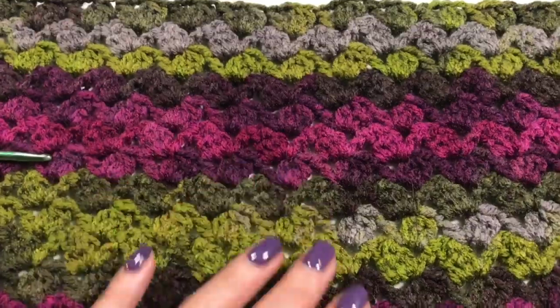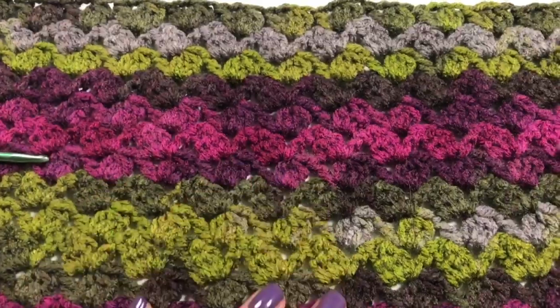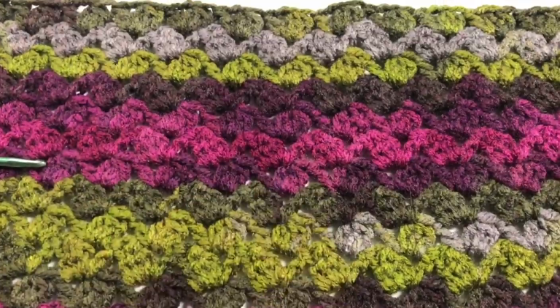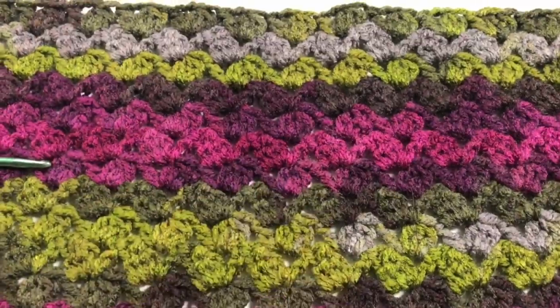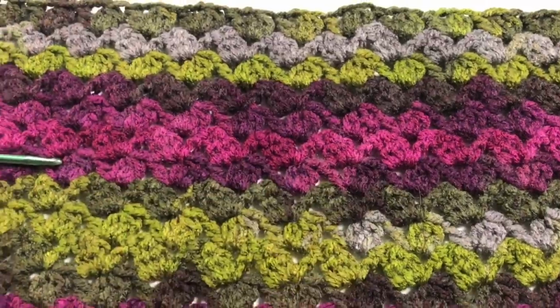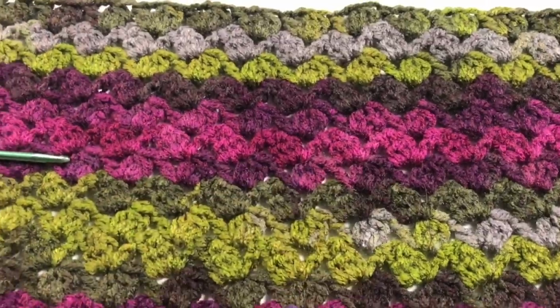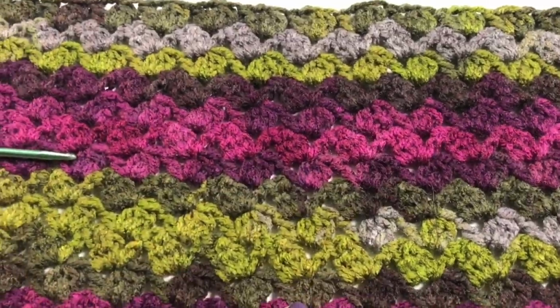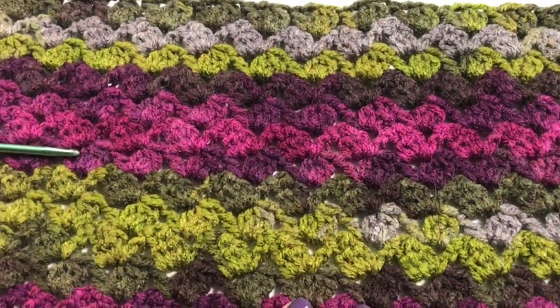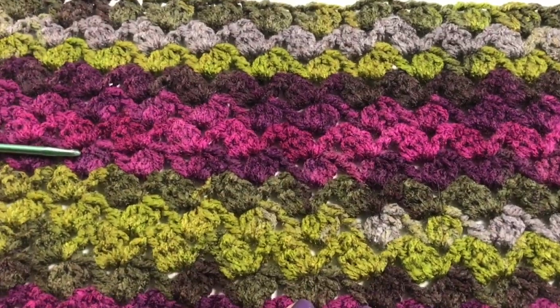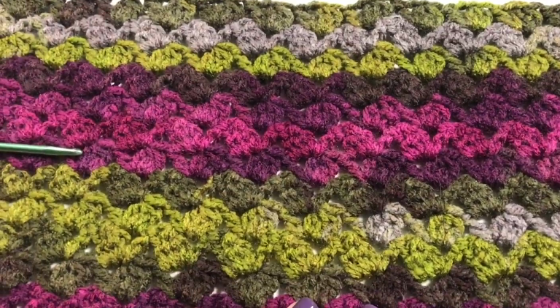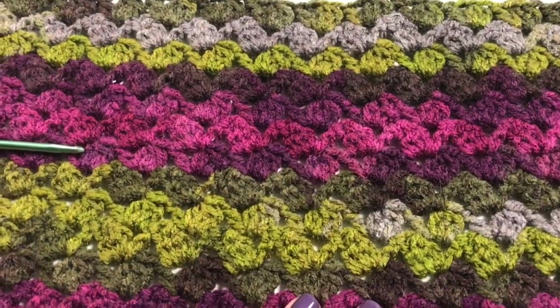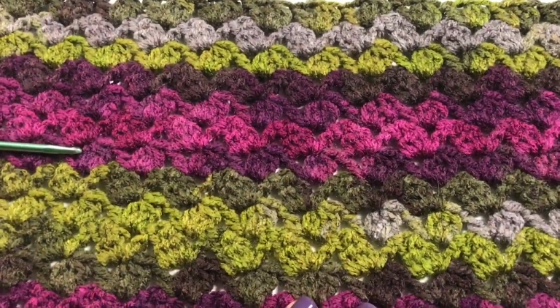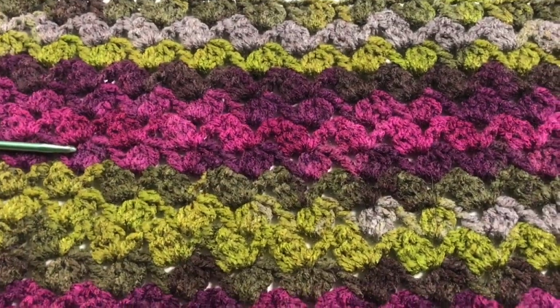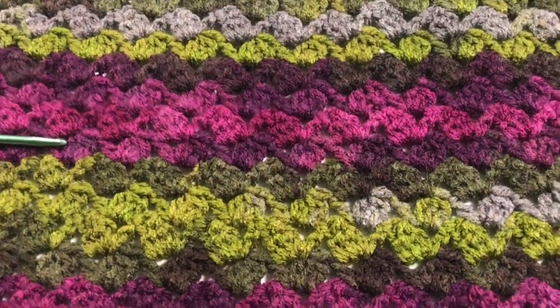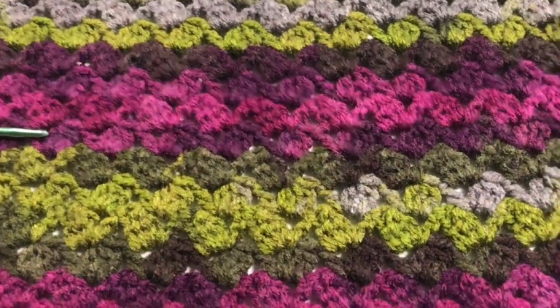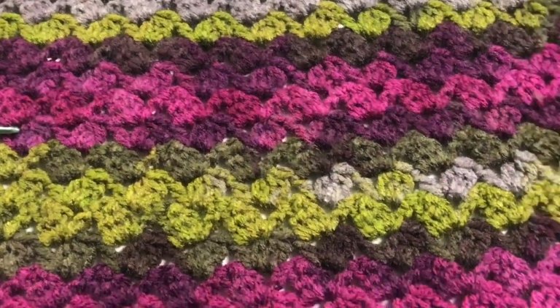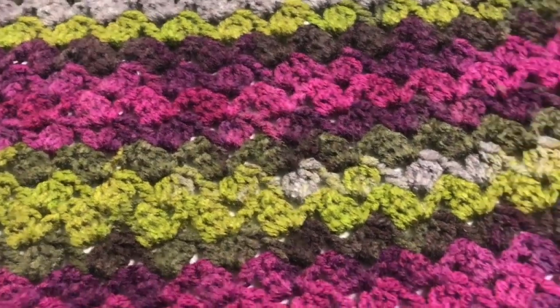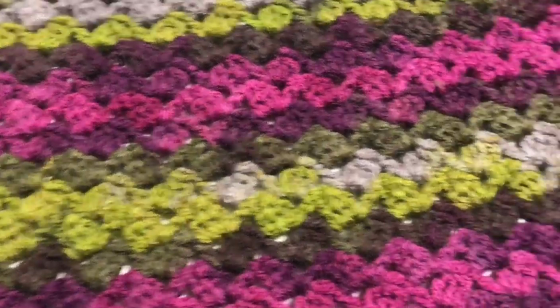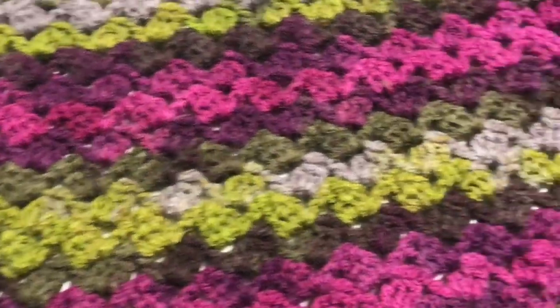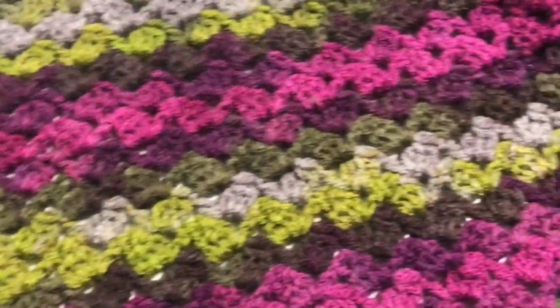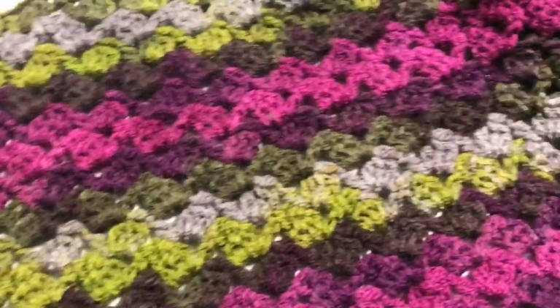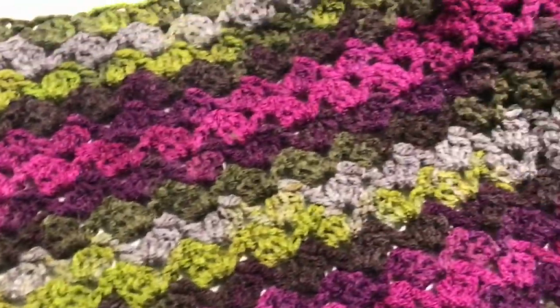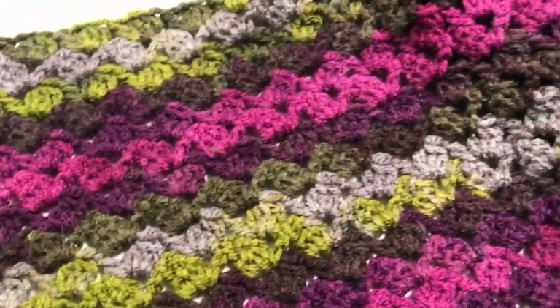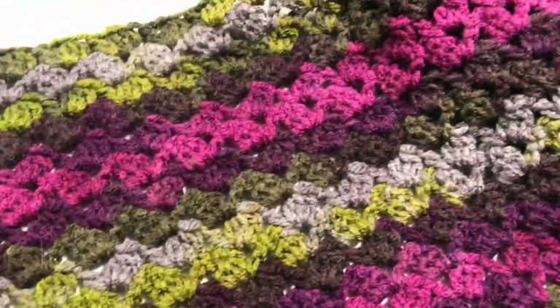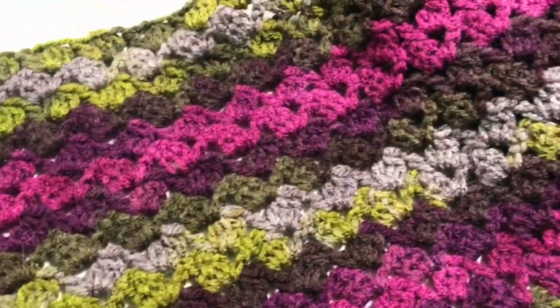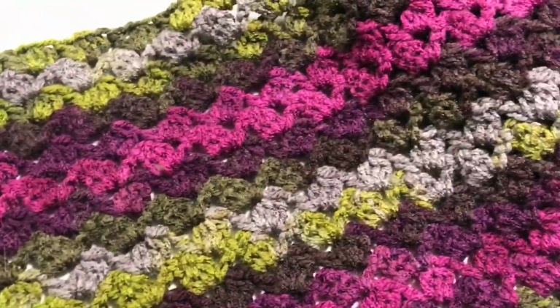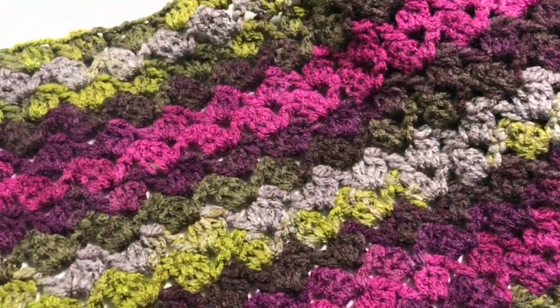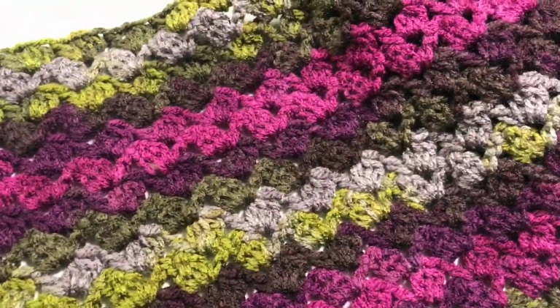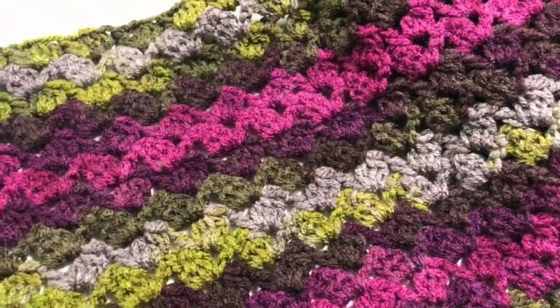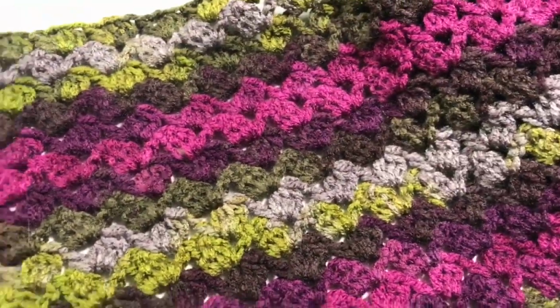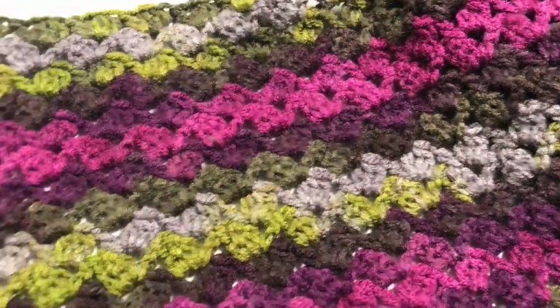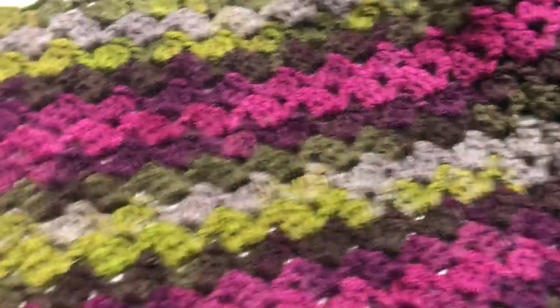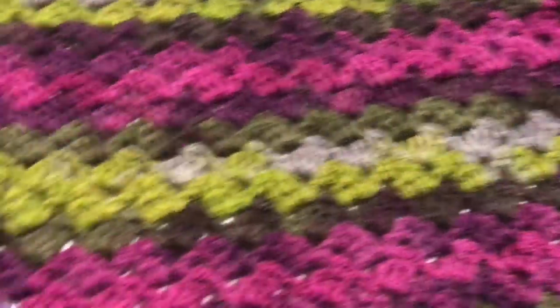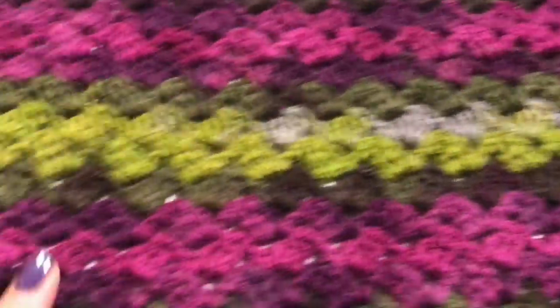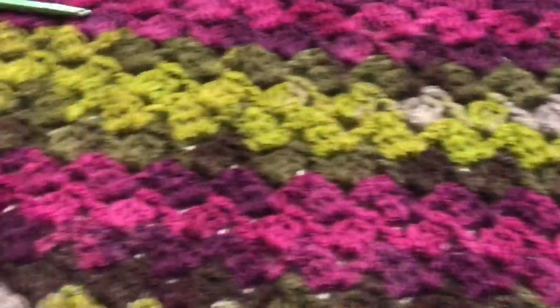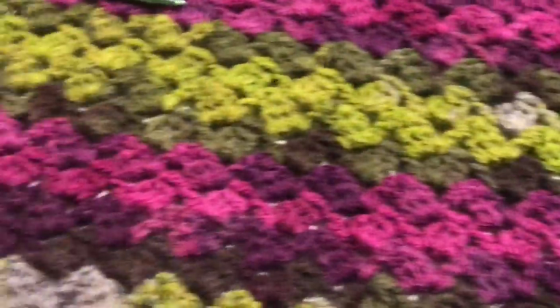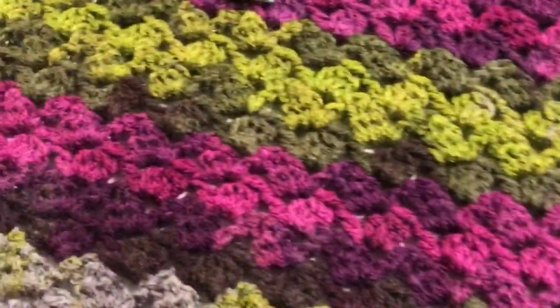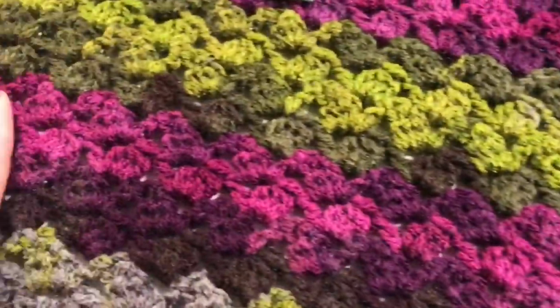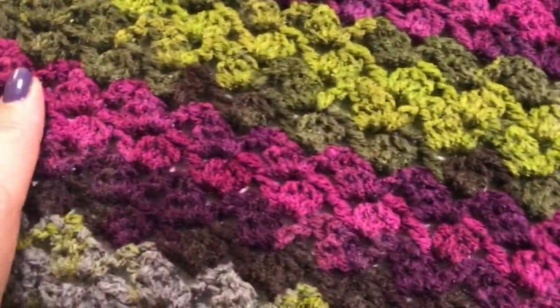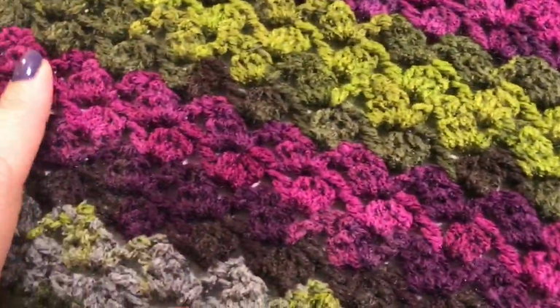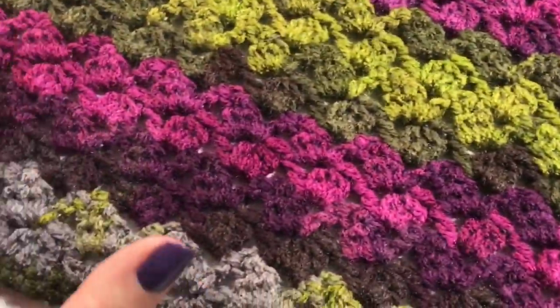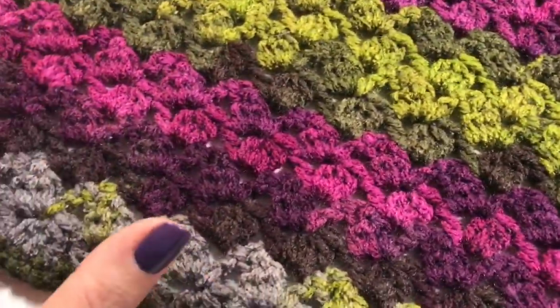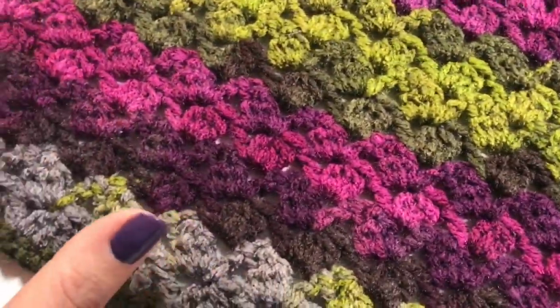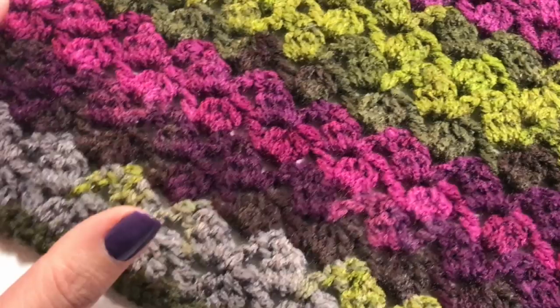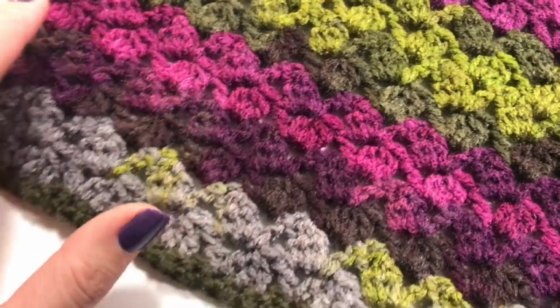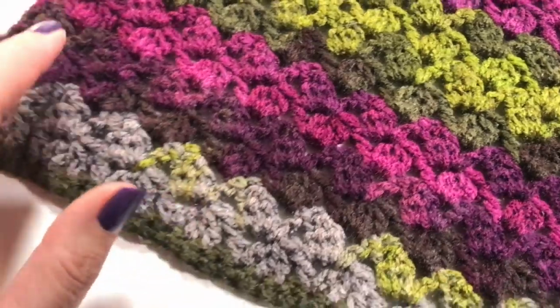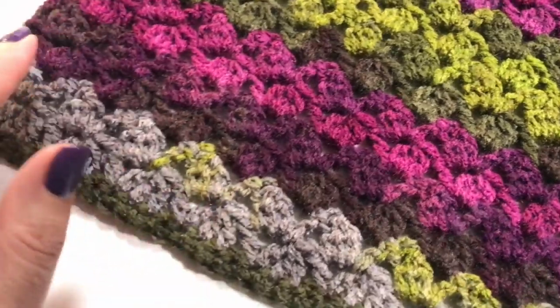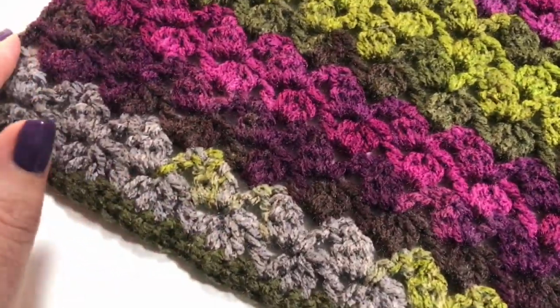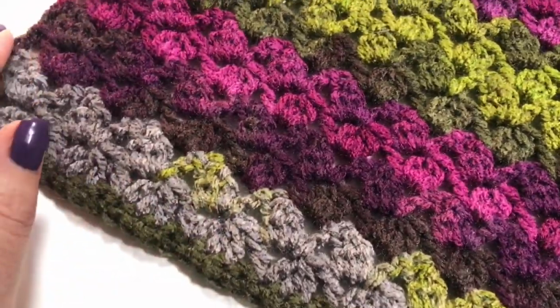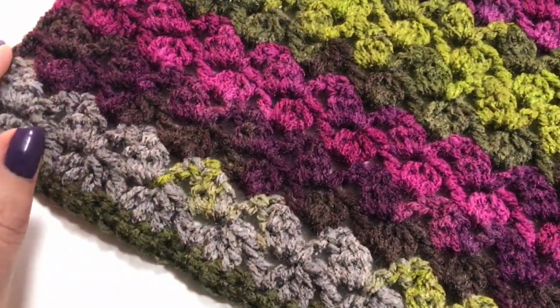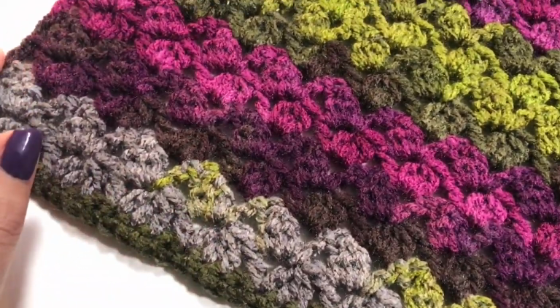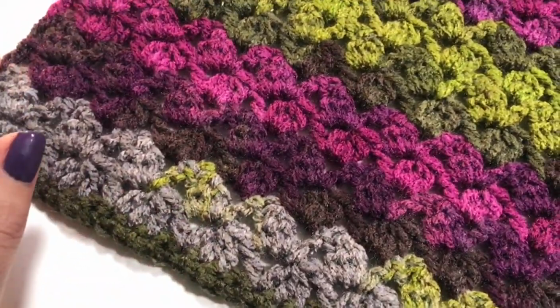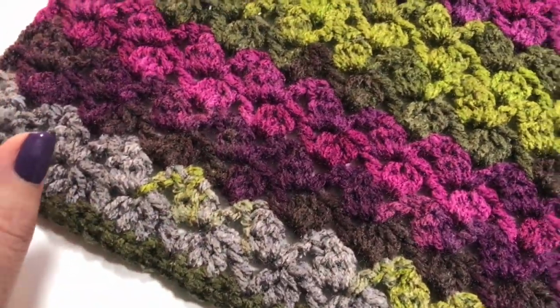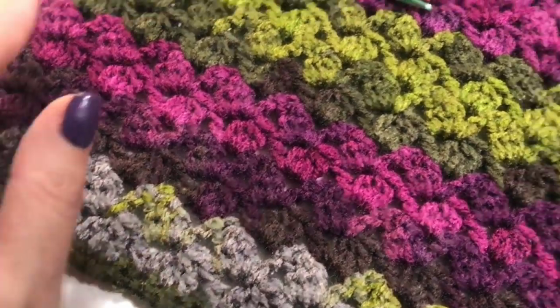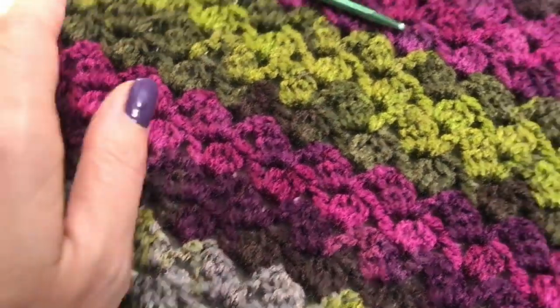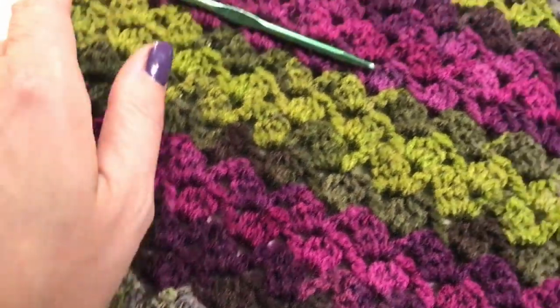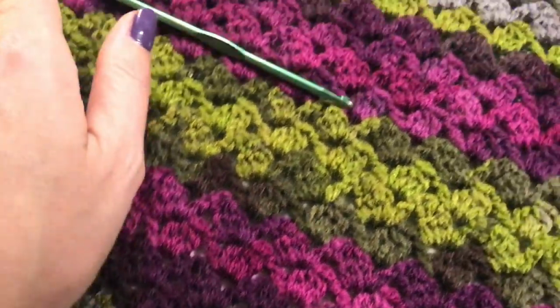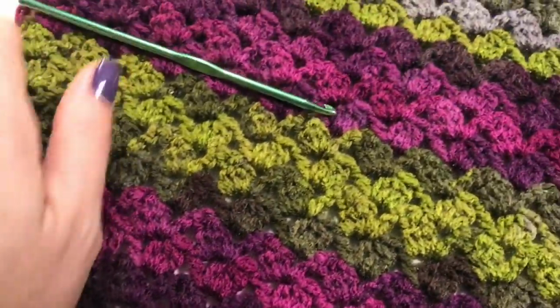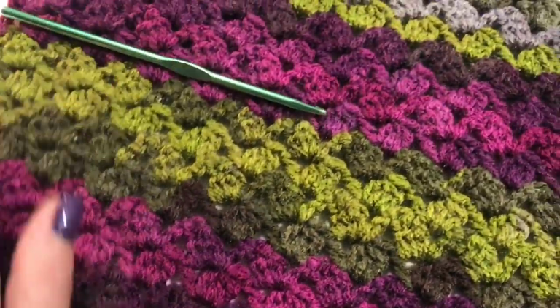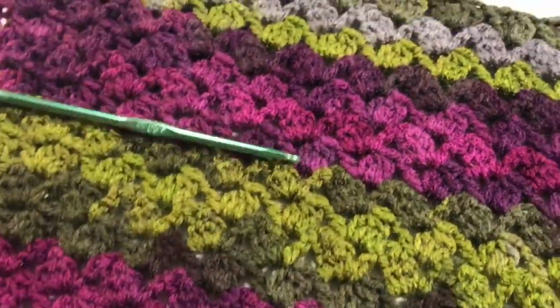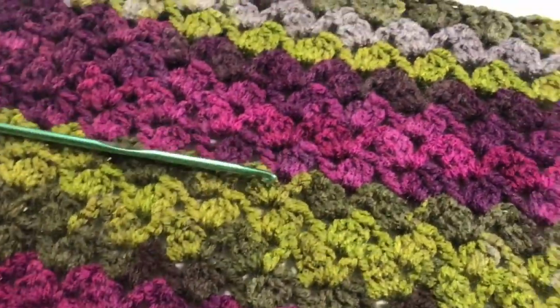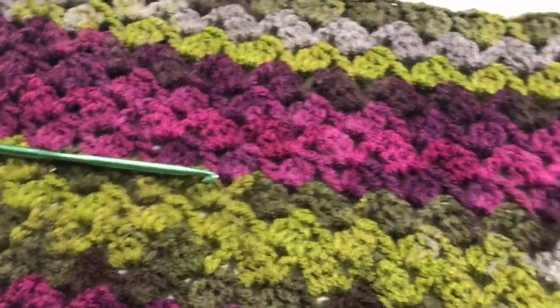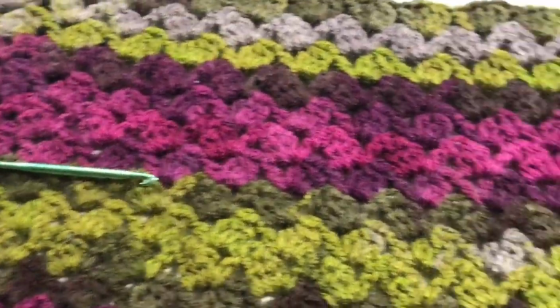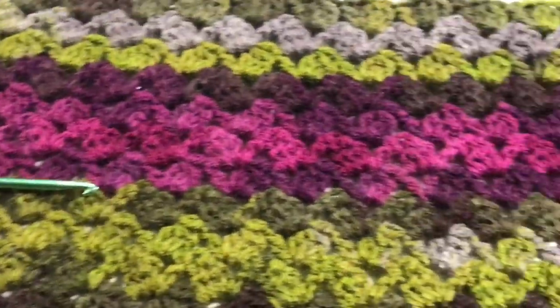Then I'll be back to show you how to finish it and how to crochet the sides together.